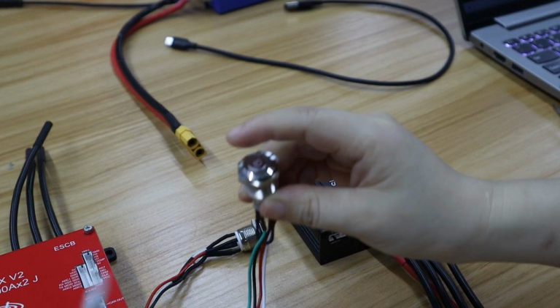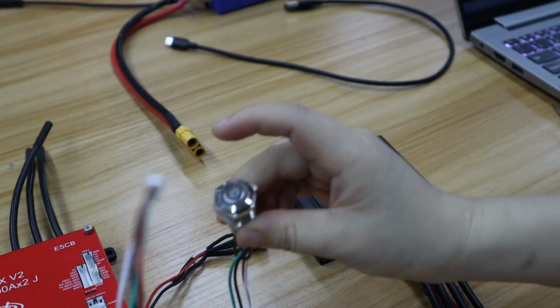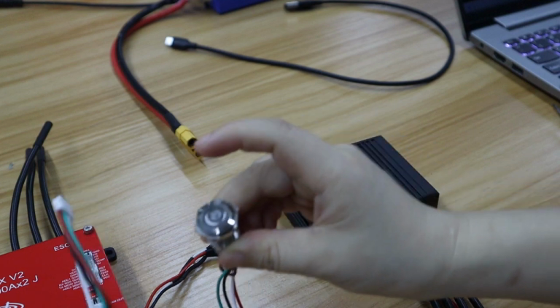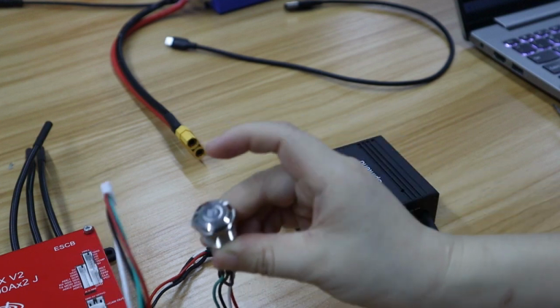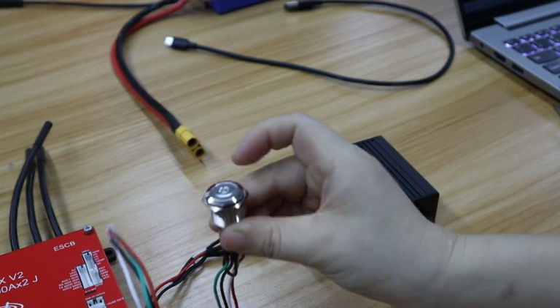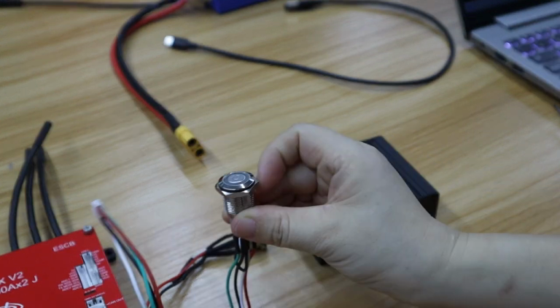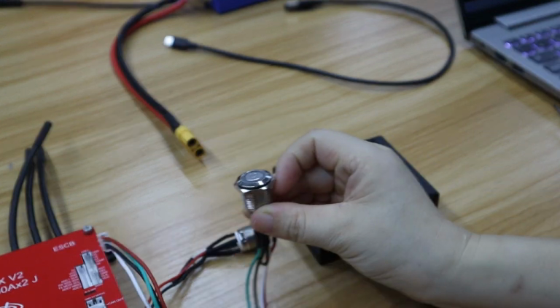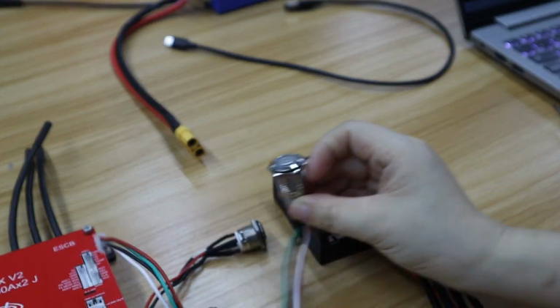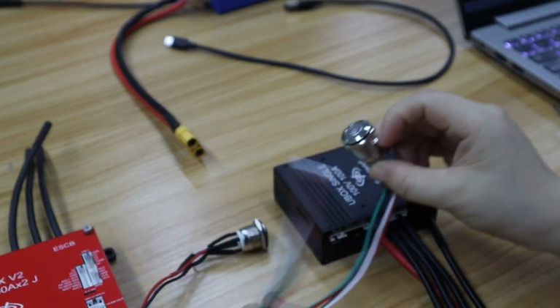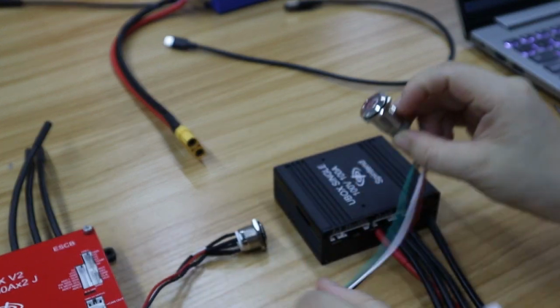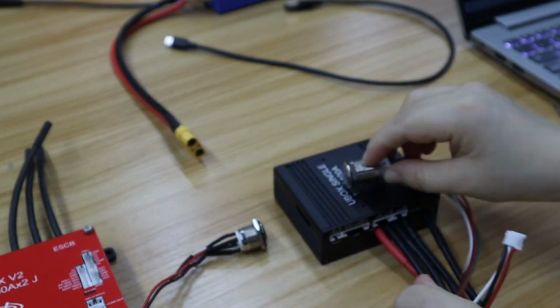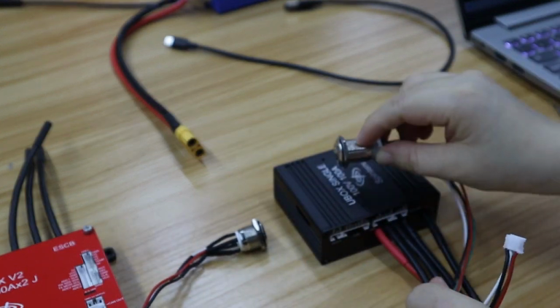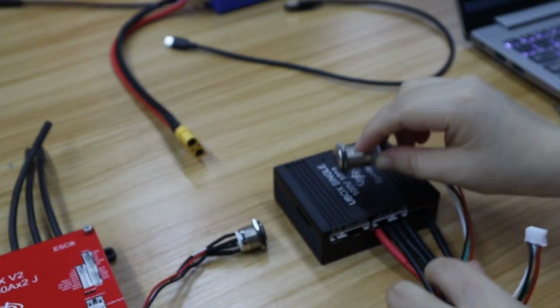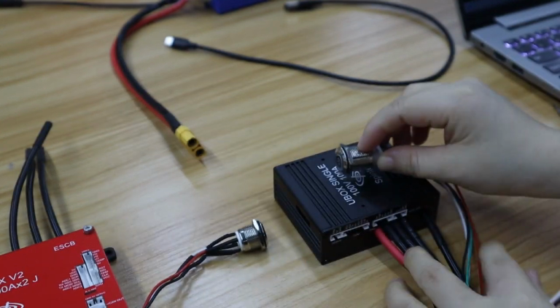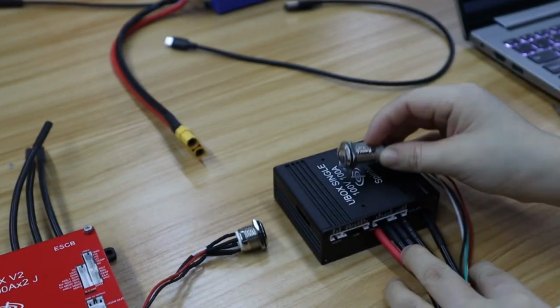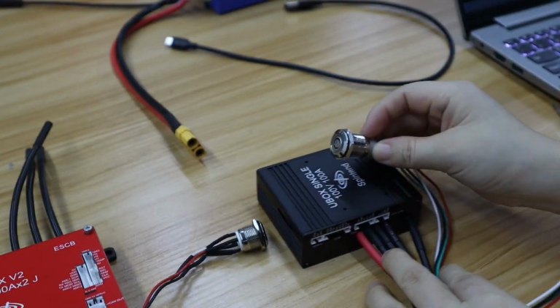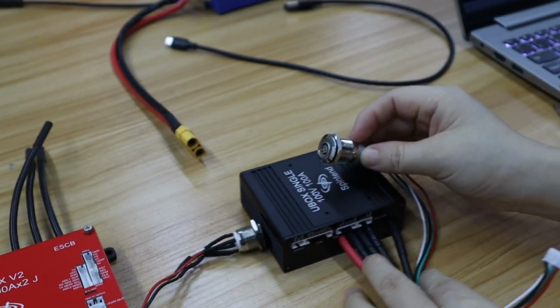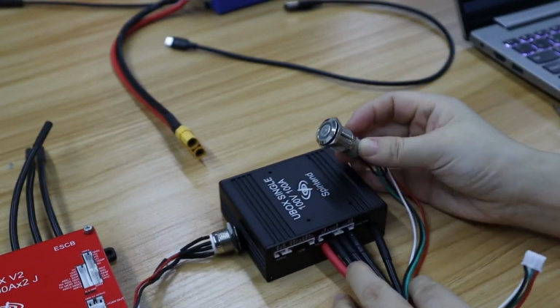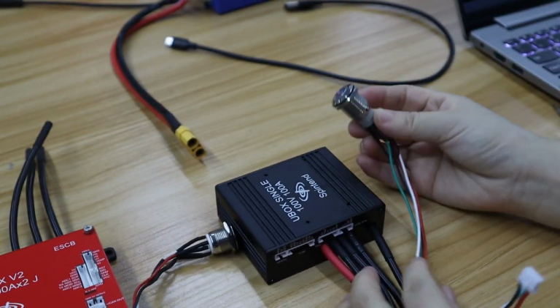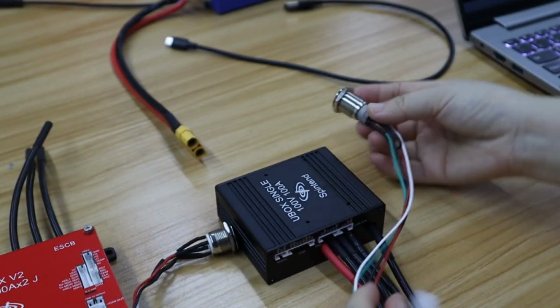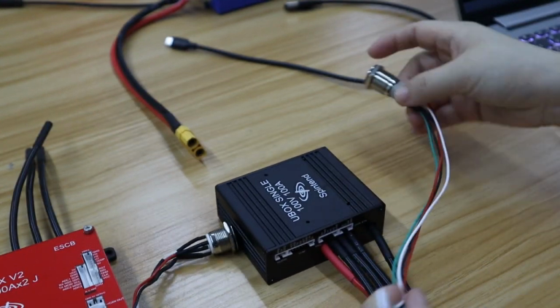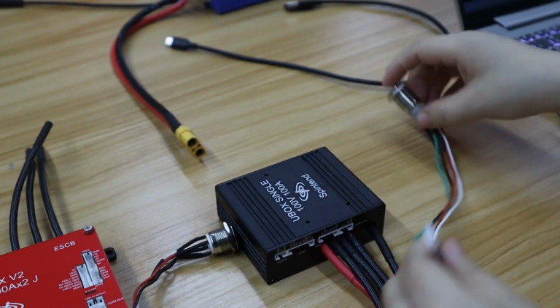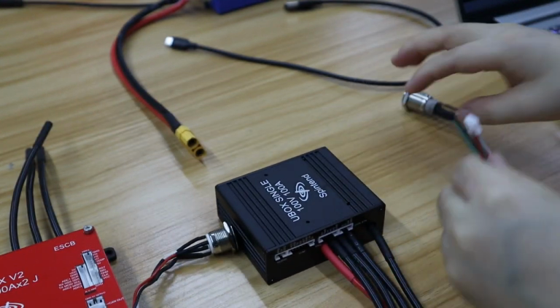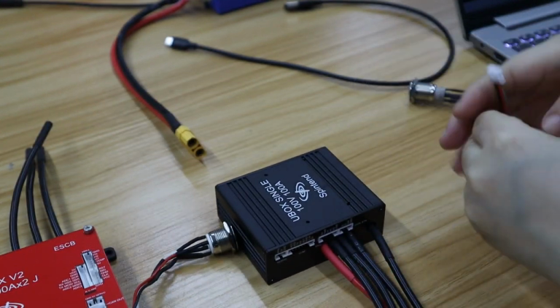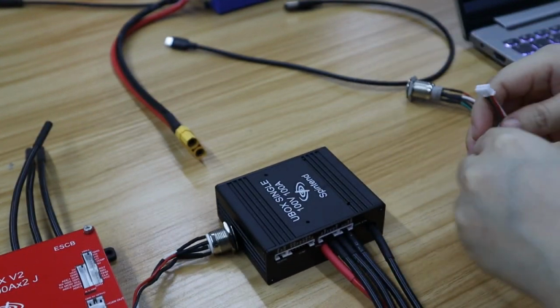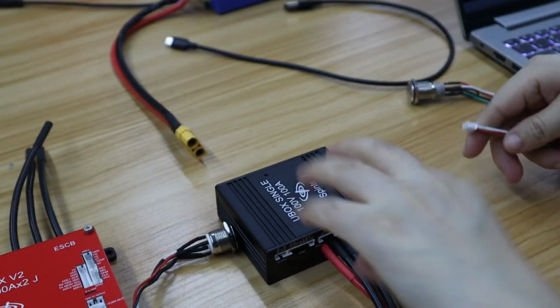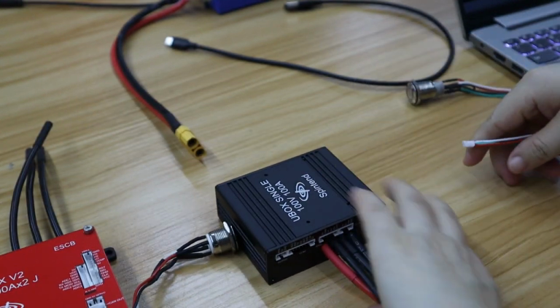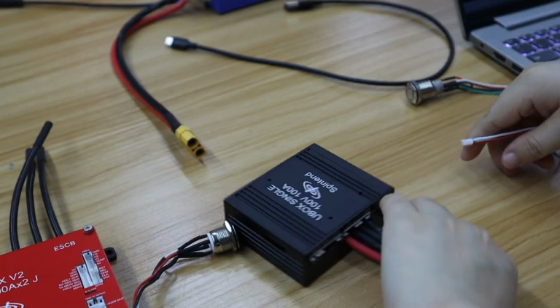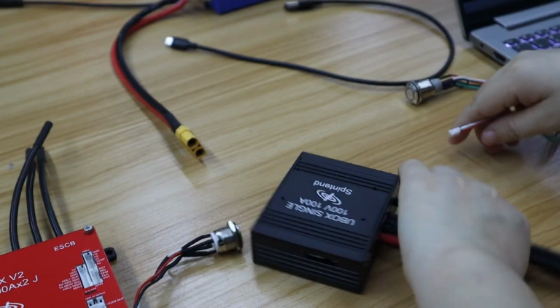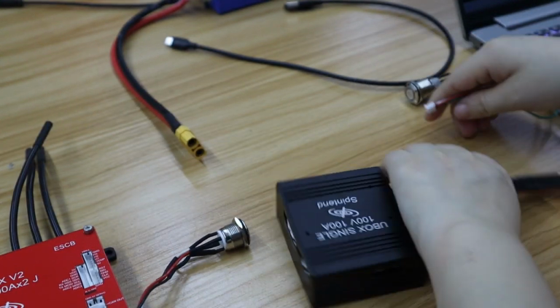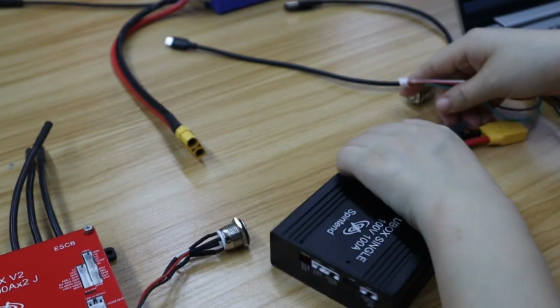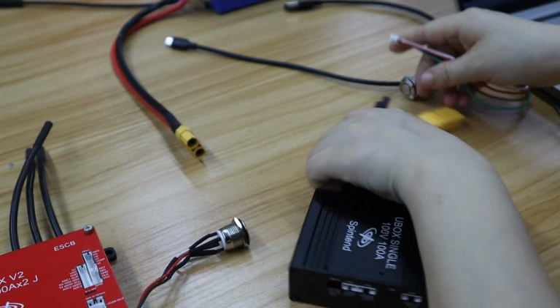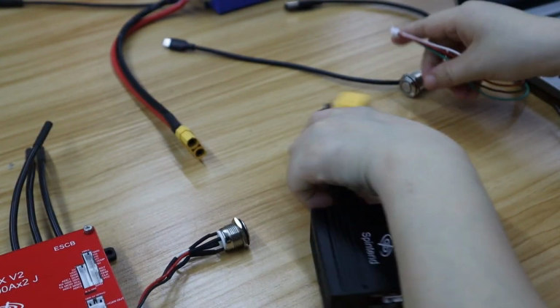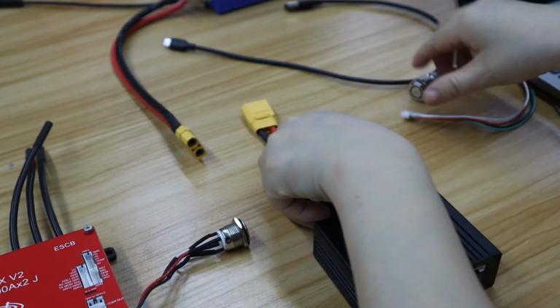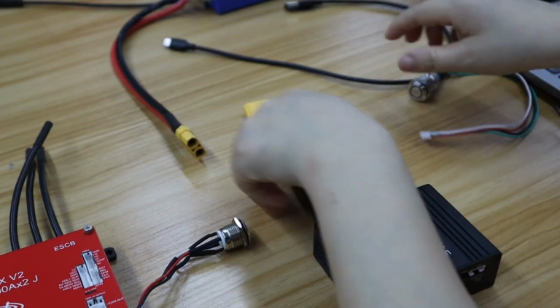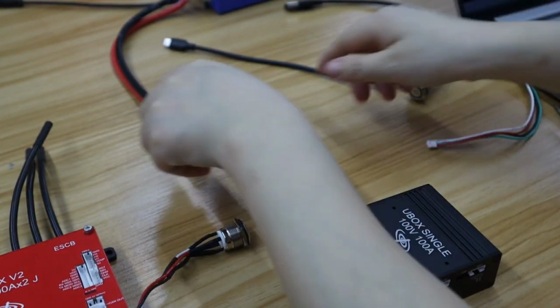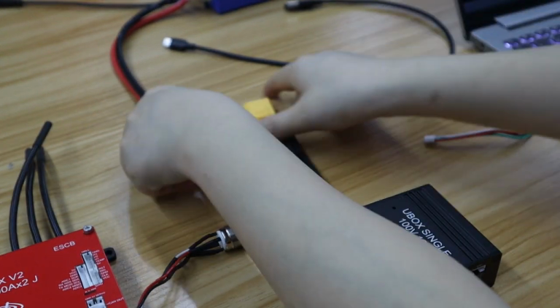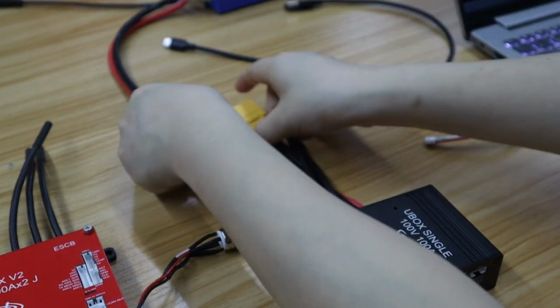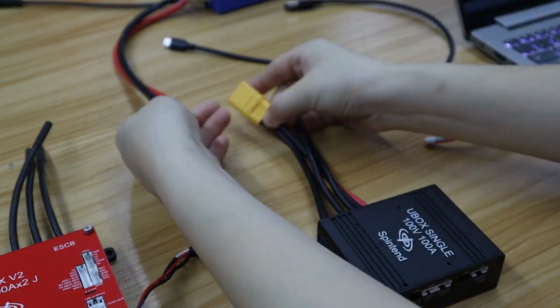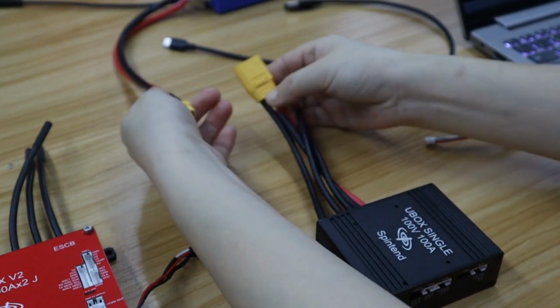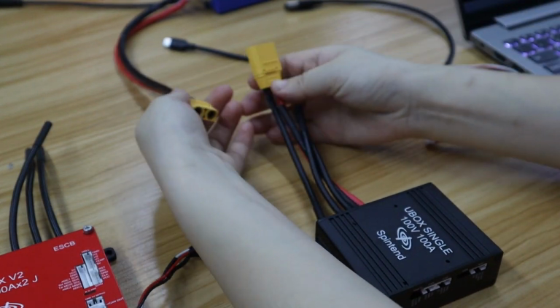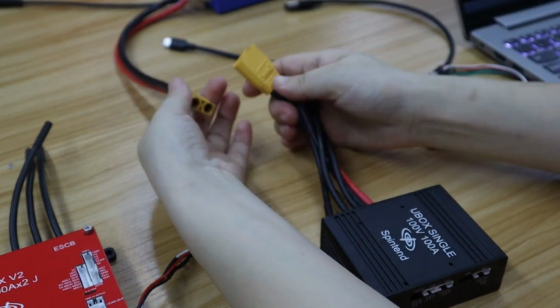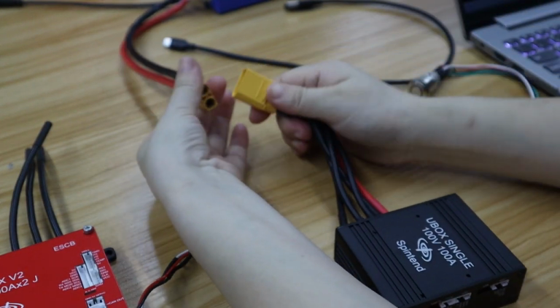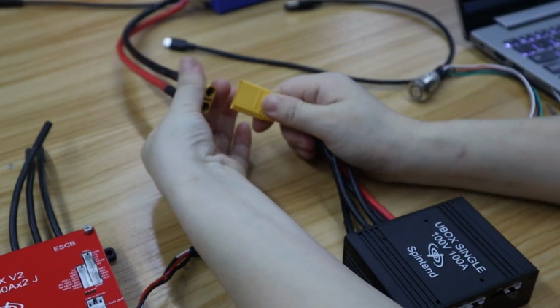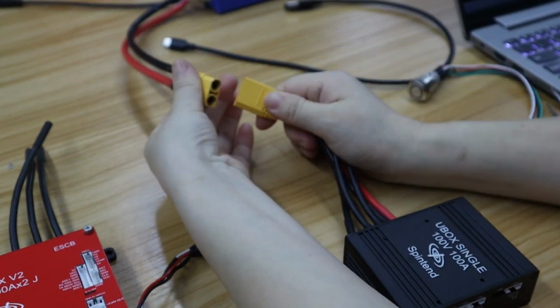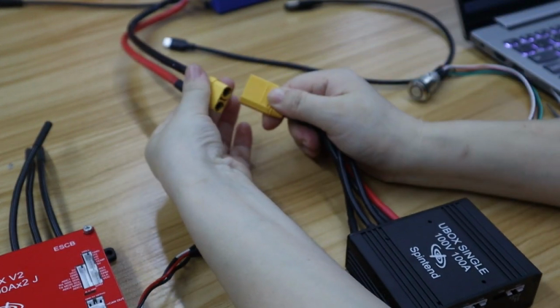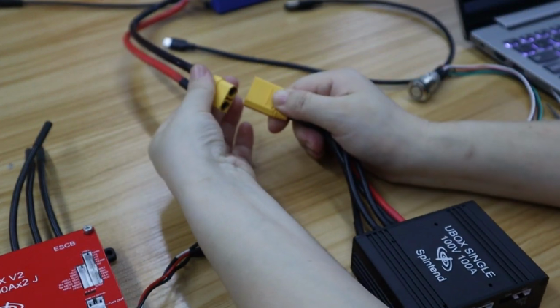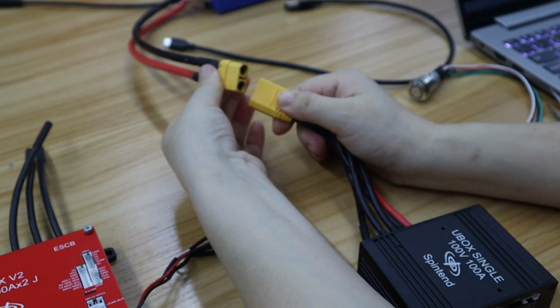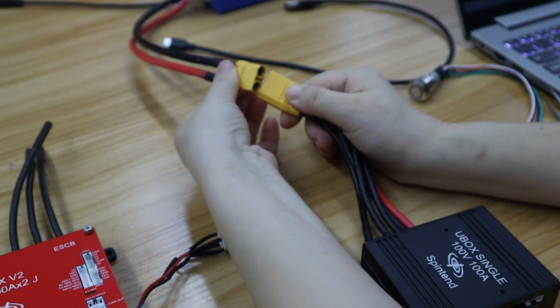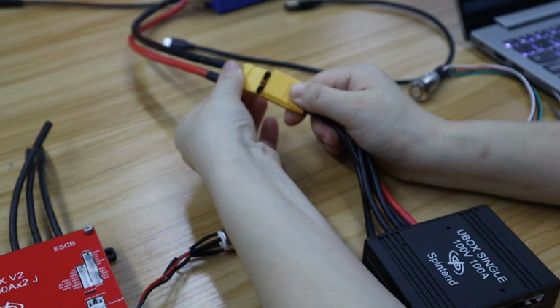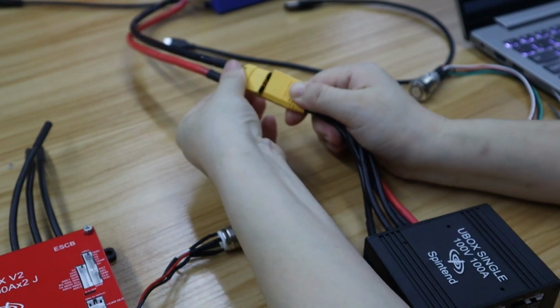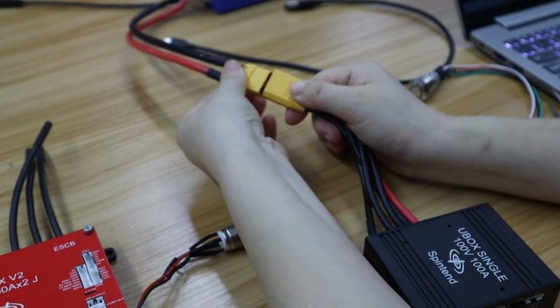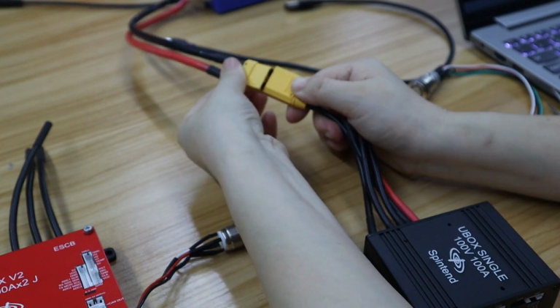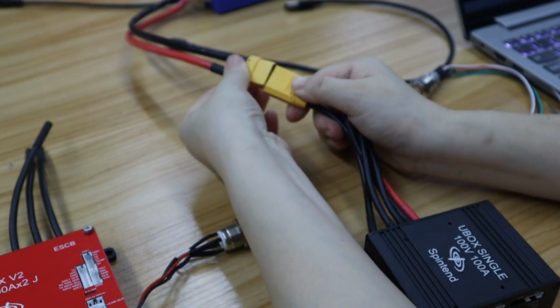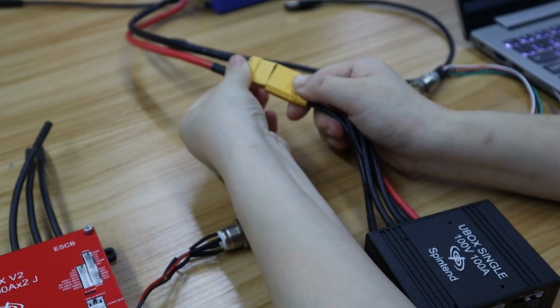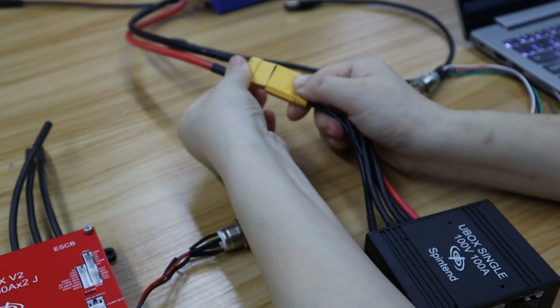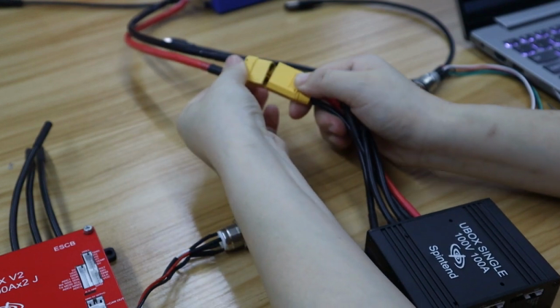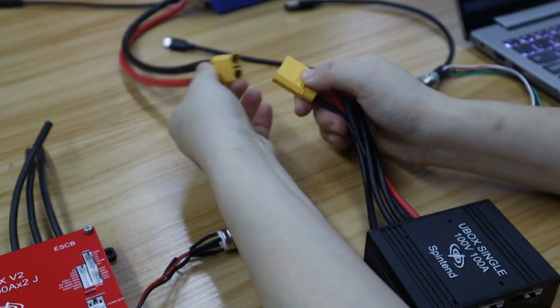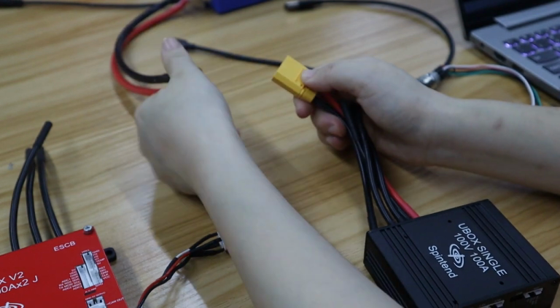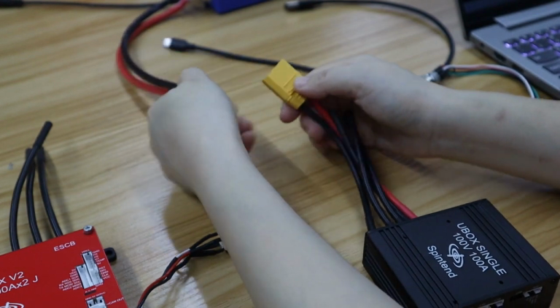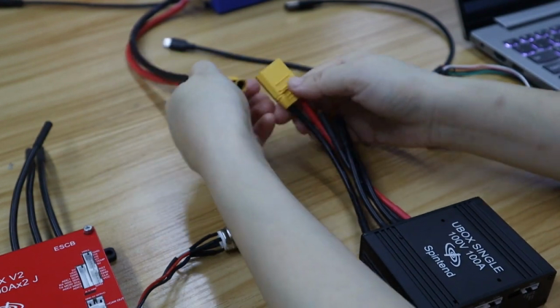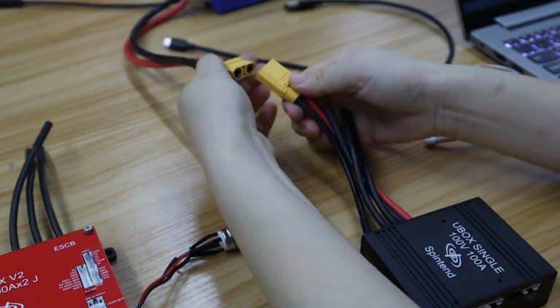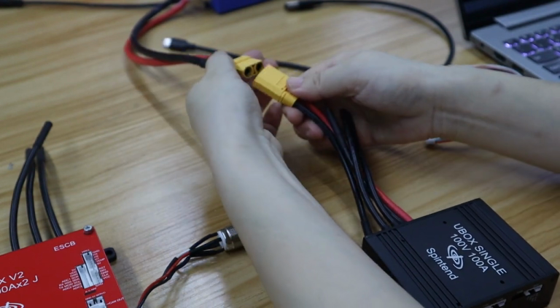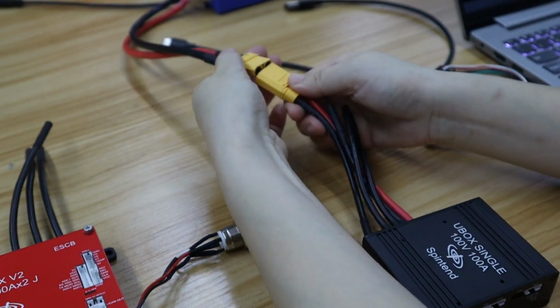Hello! Our single U-Box 100V controller has updated new firmware, it supports auto-shut-off now.